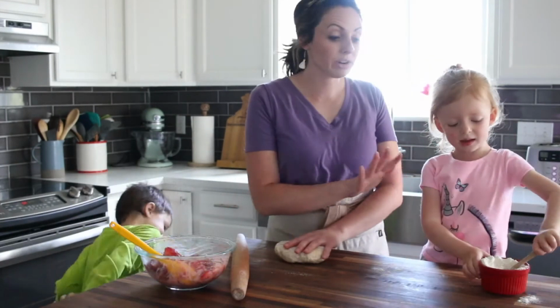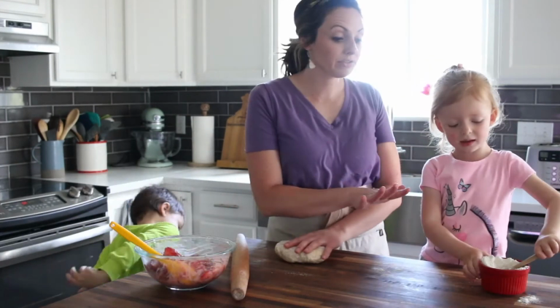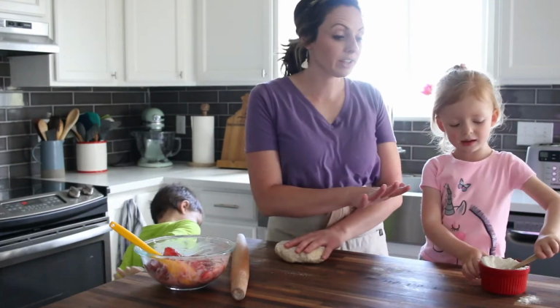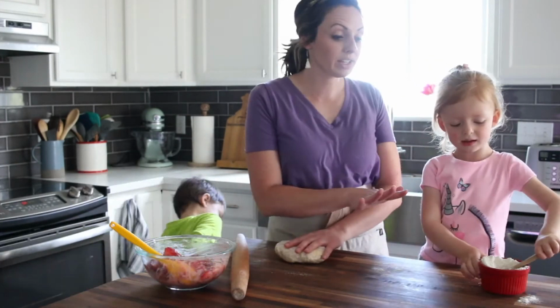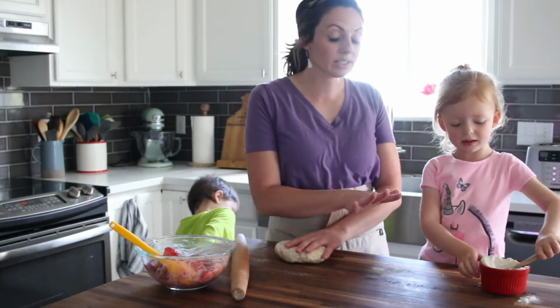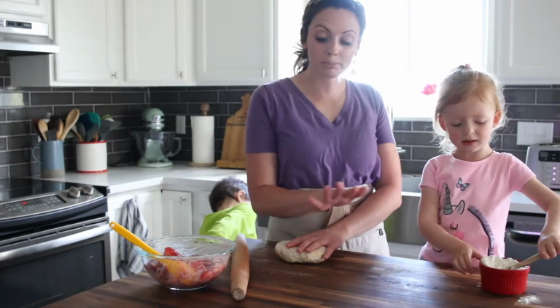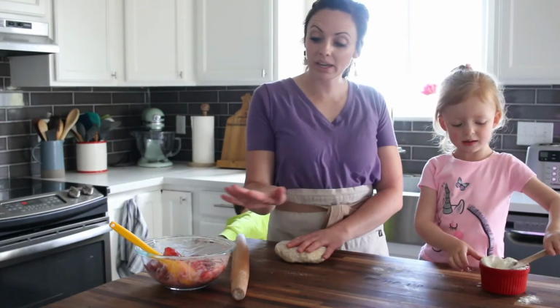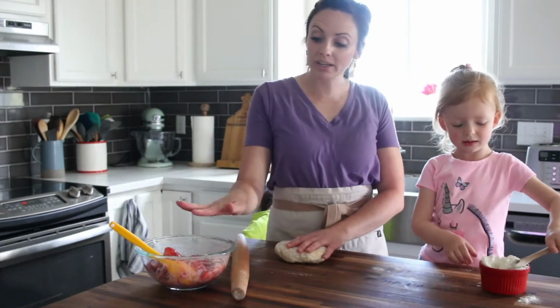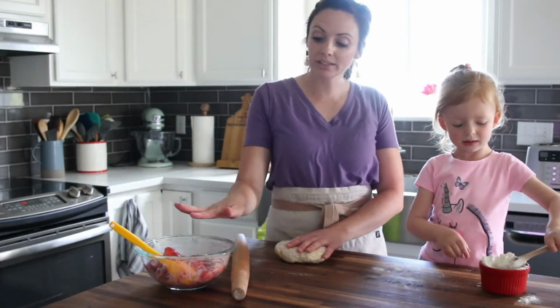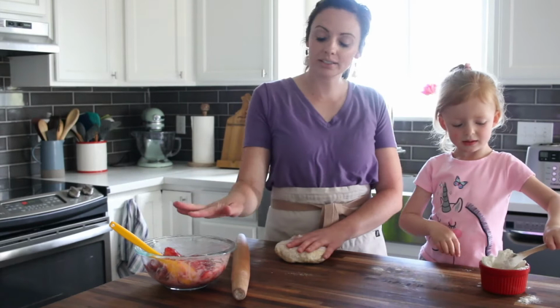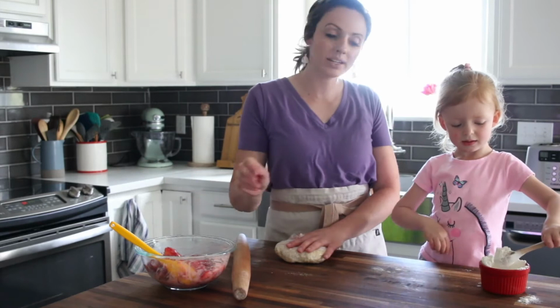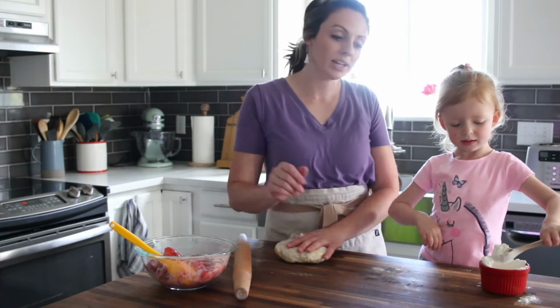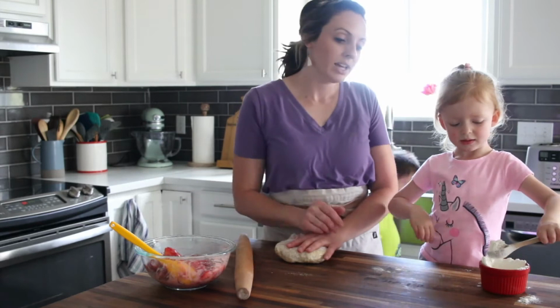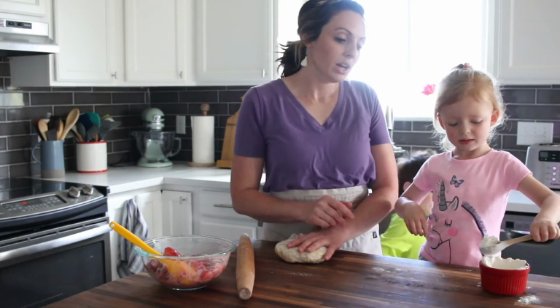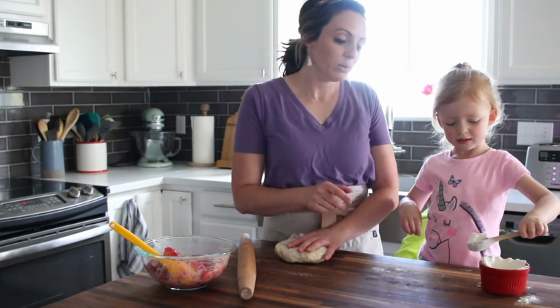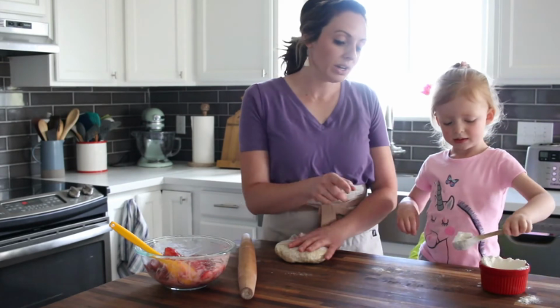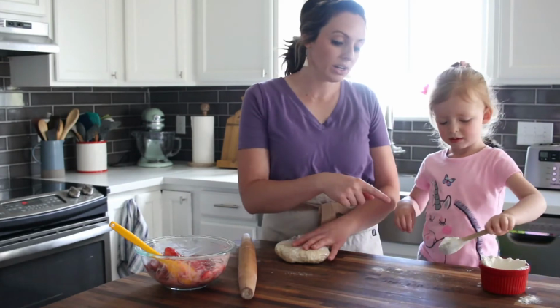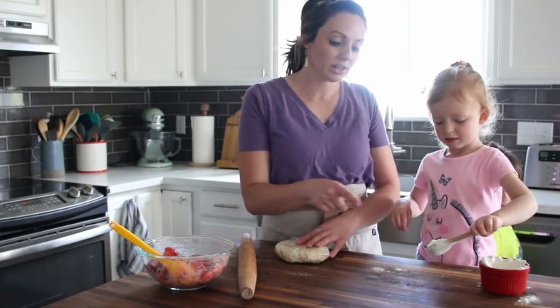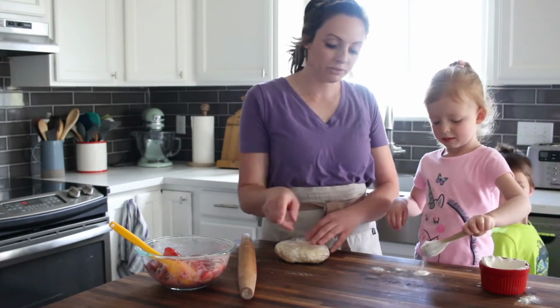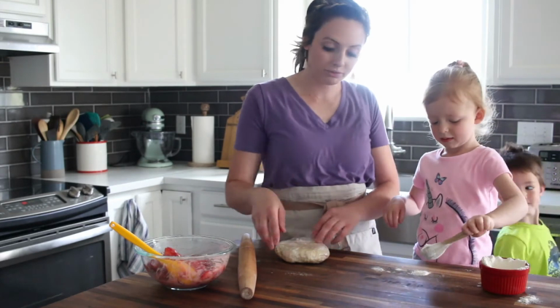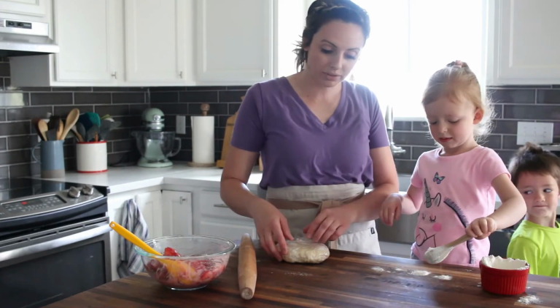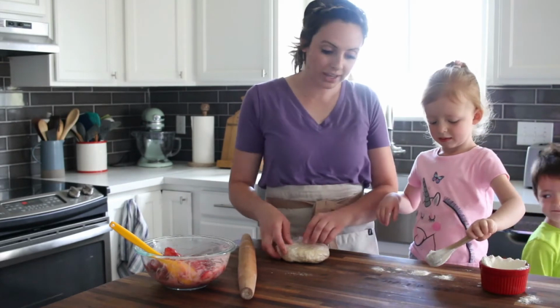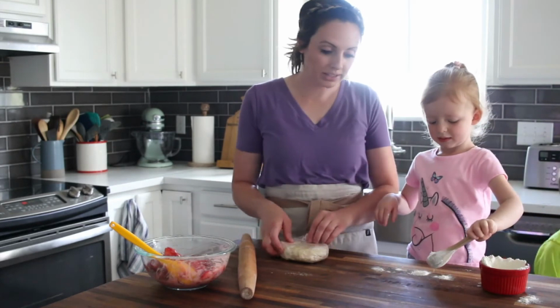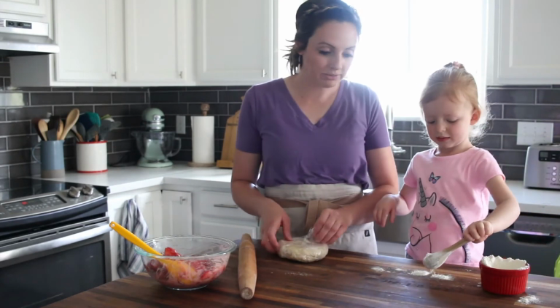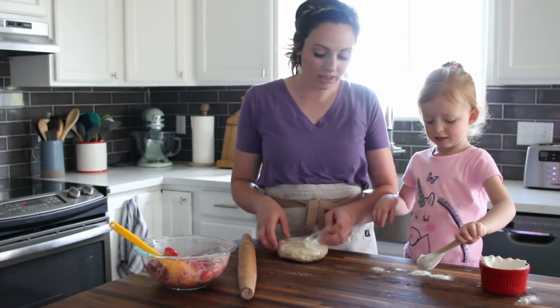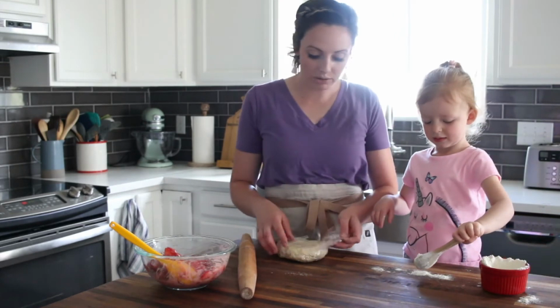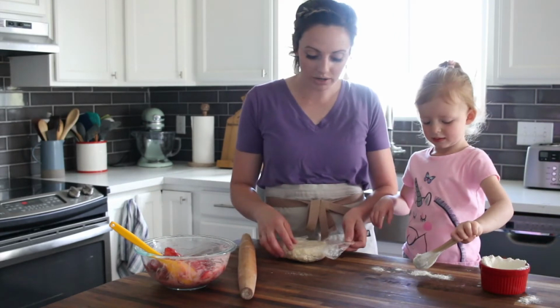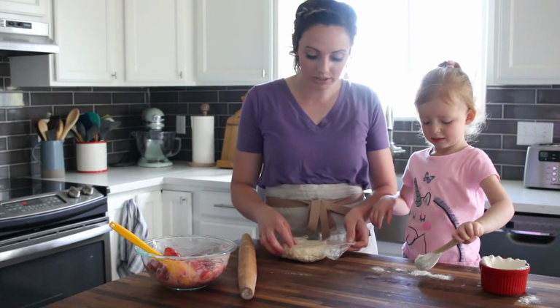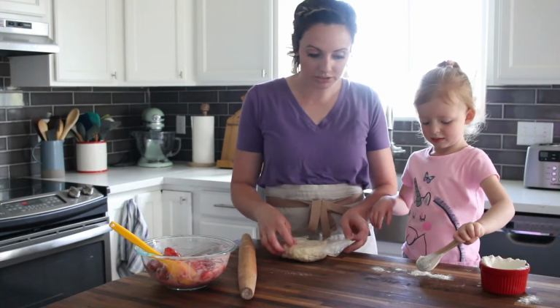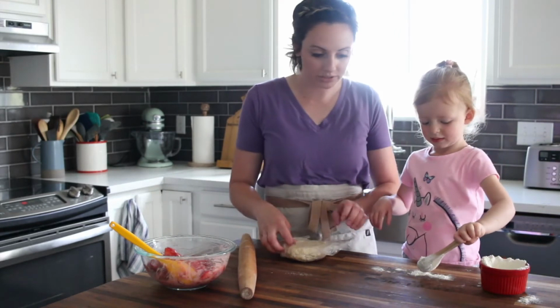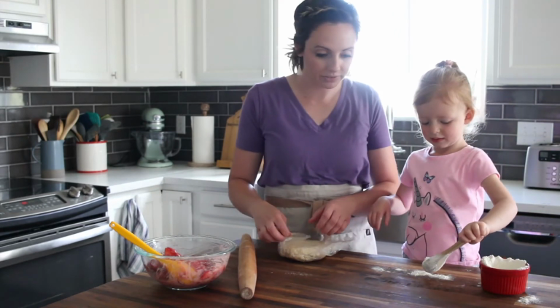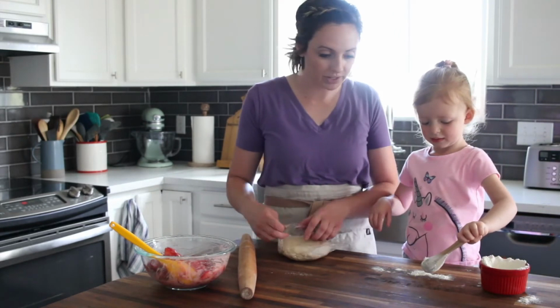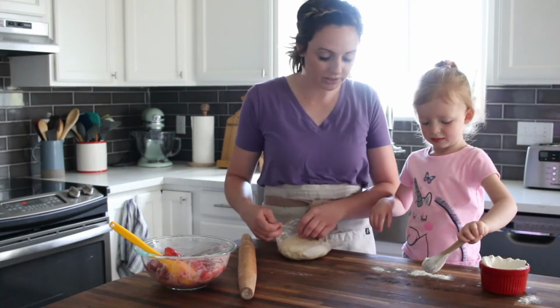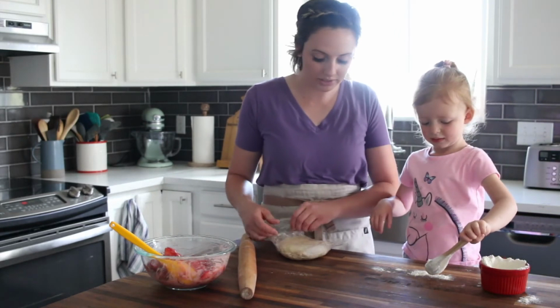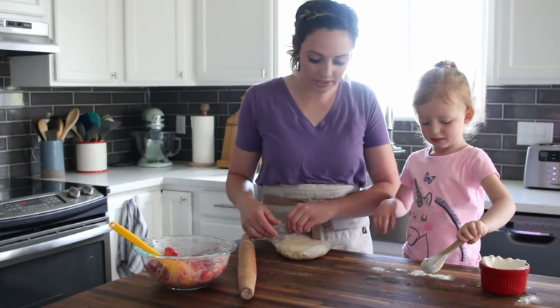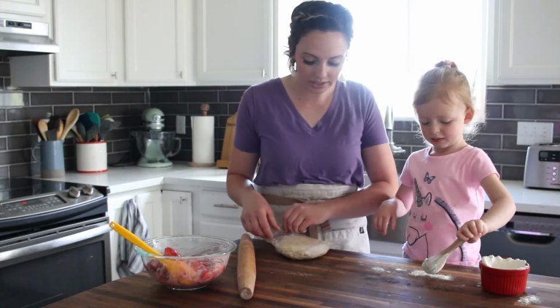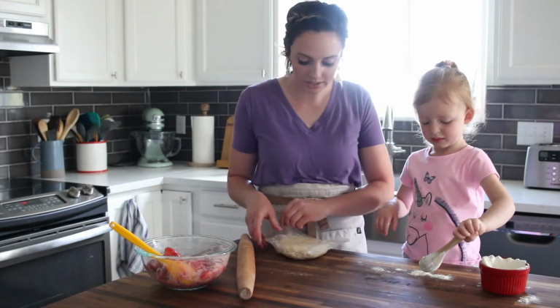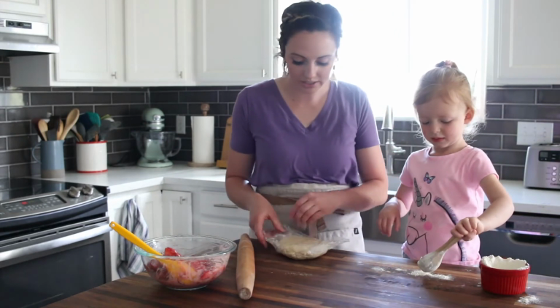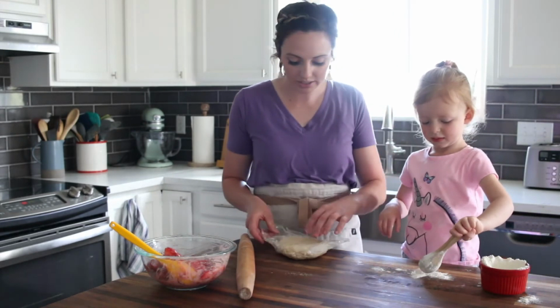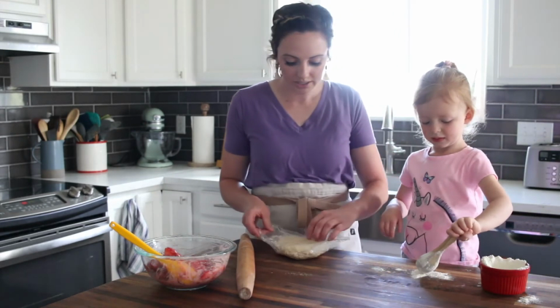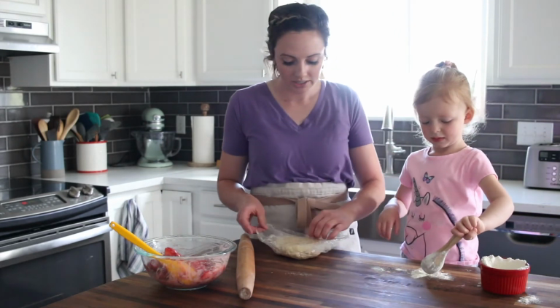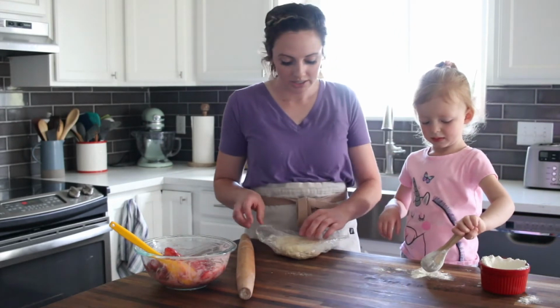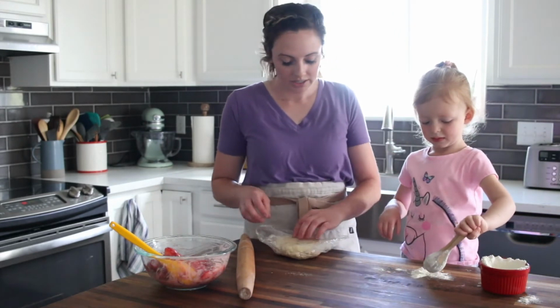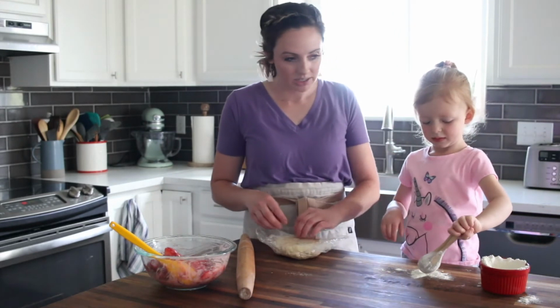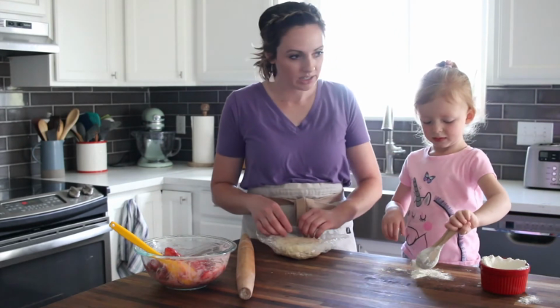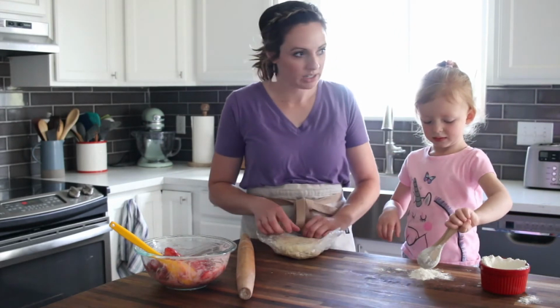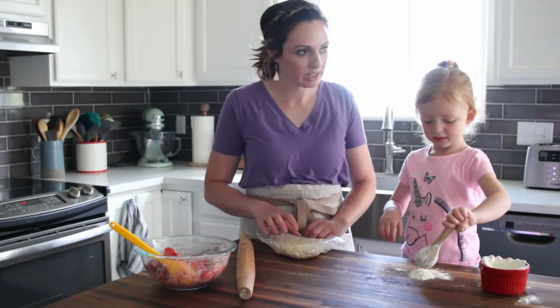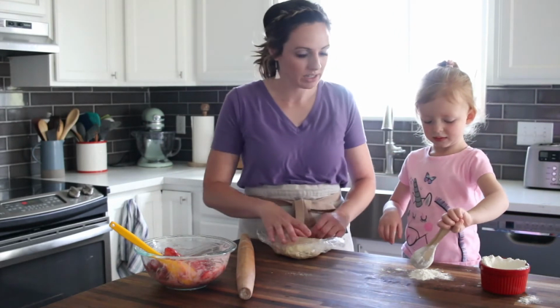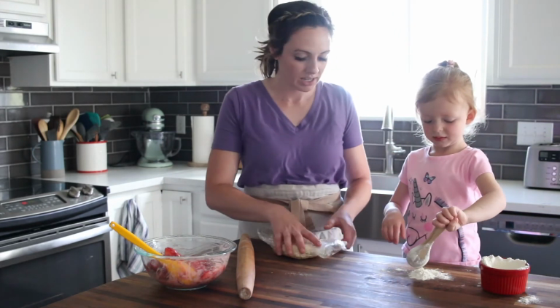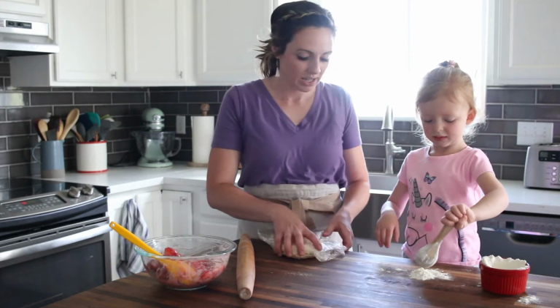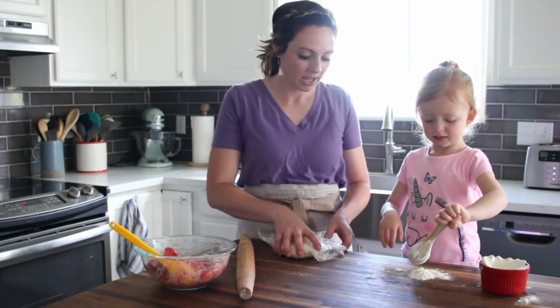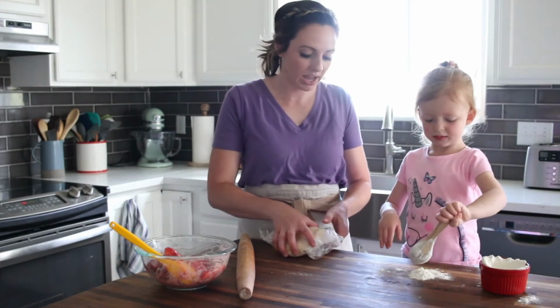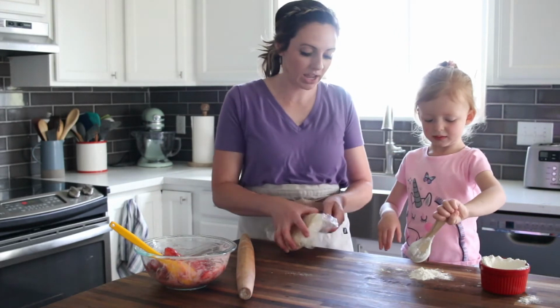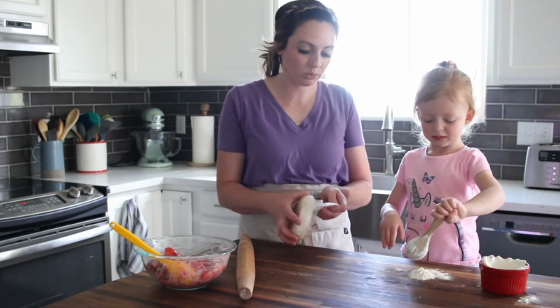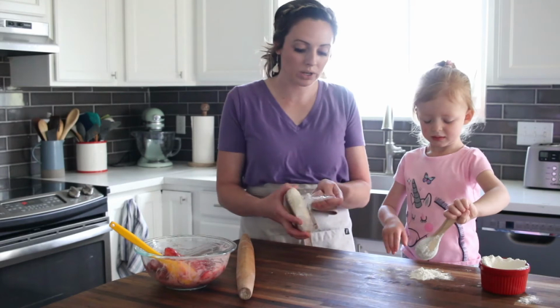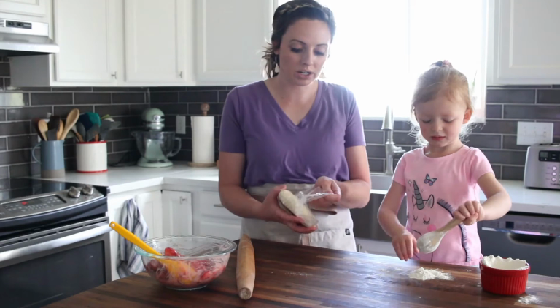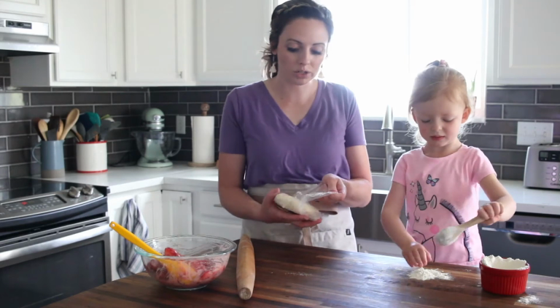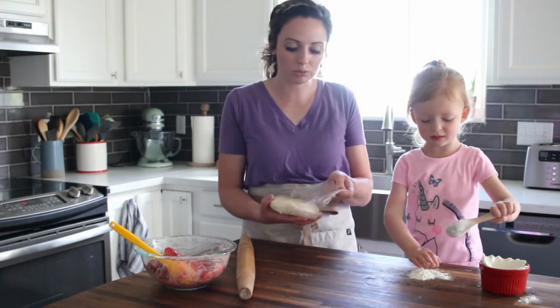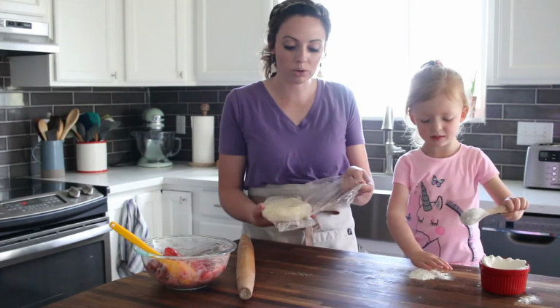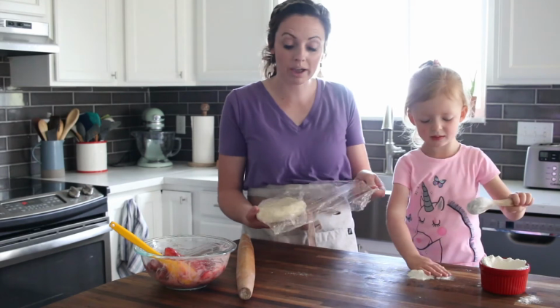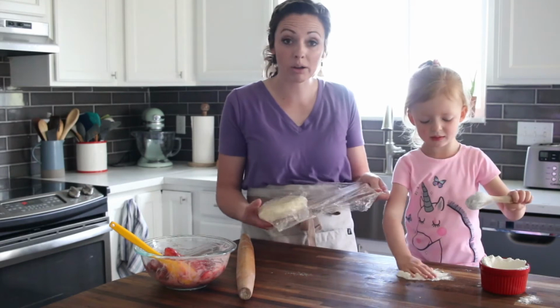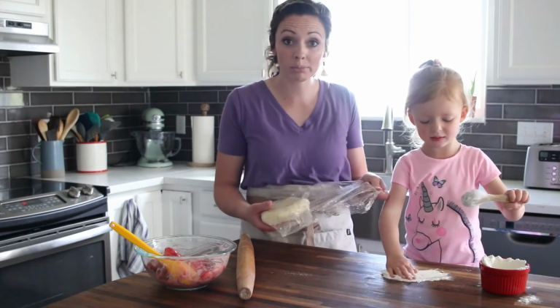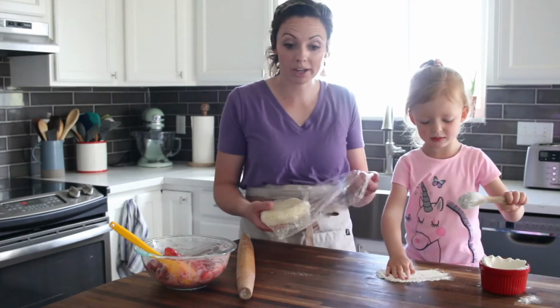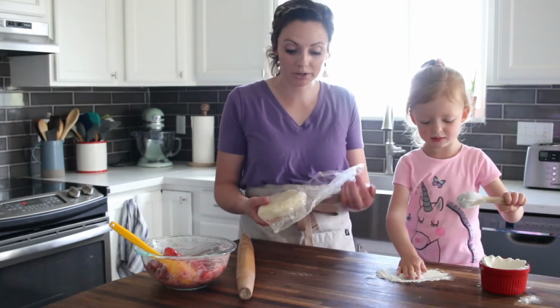Our filling is mixed. We are going to lightly flour our surface, and we are going to roll out our pie crust.